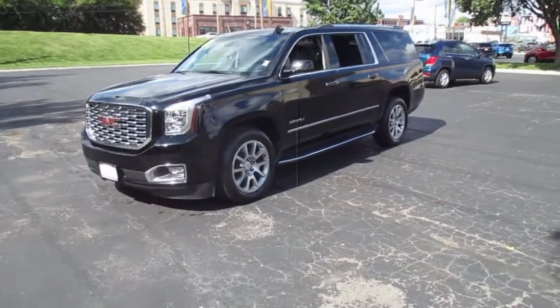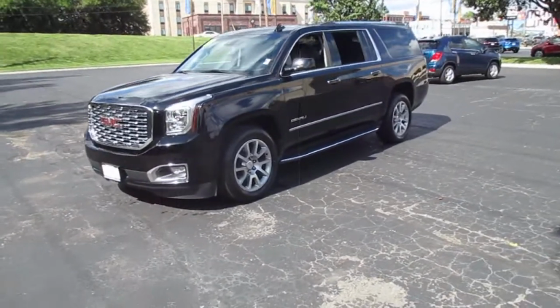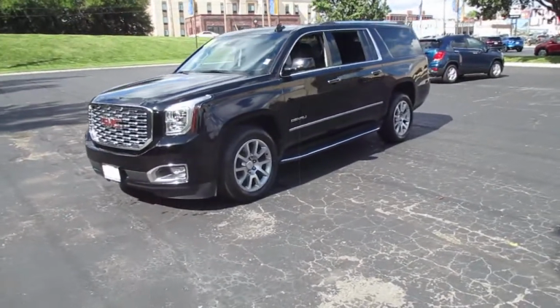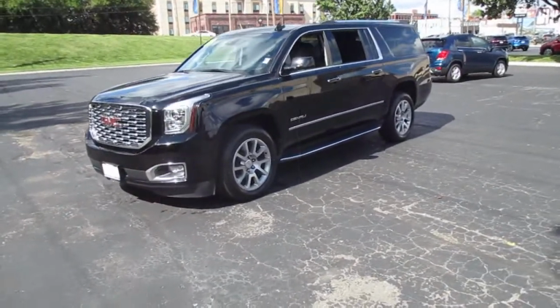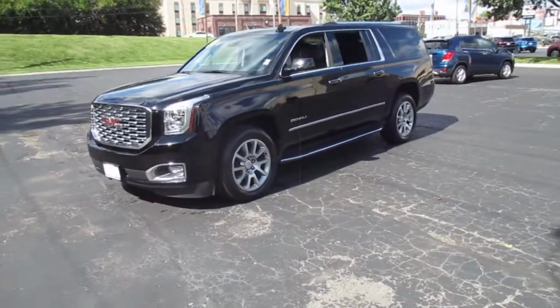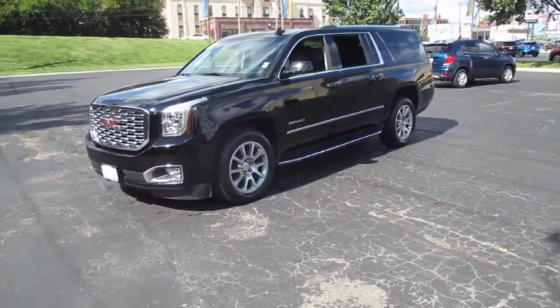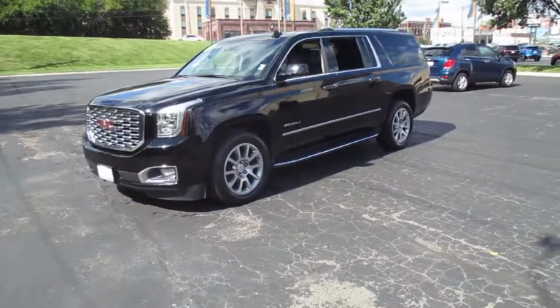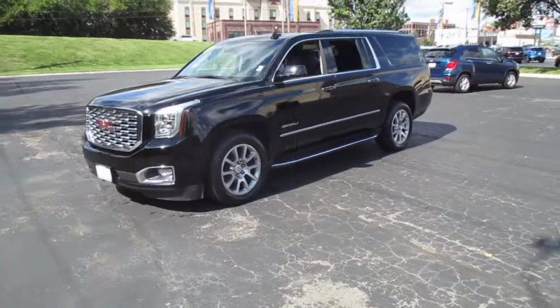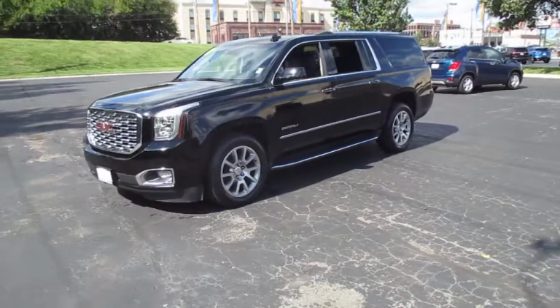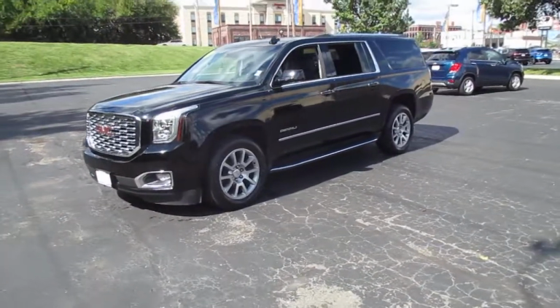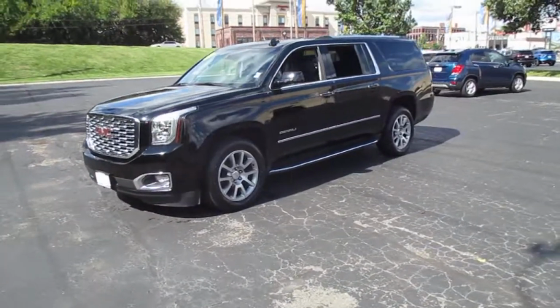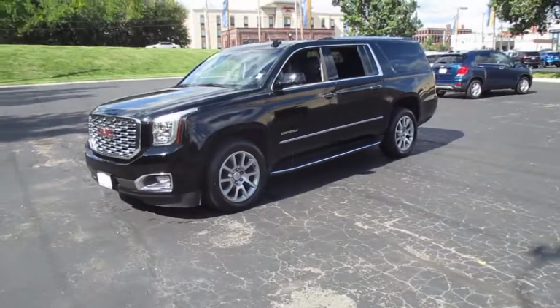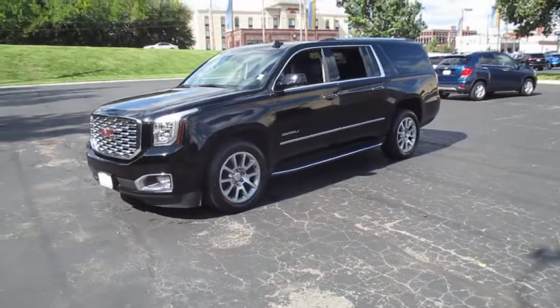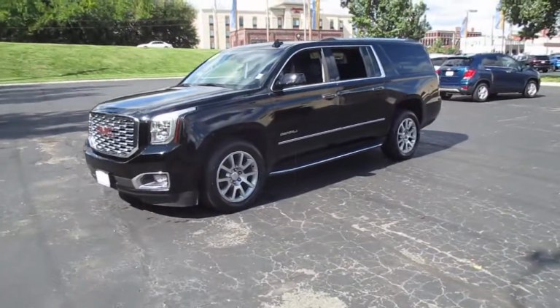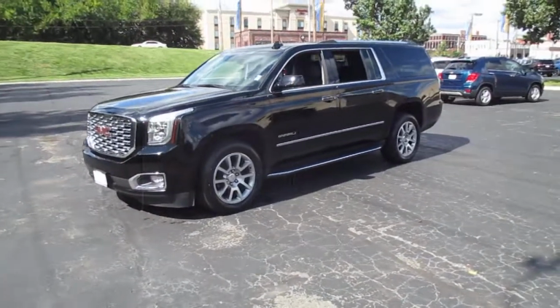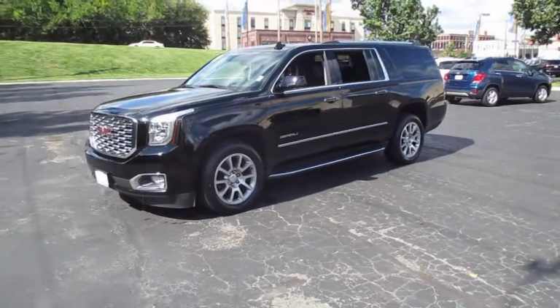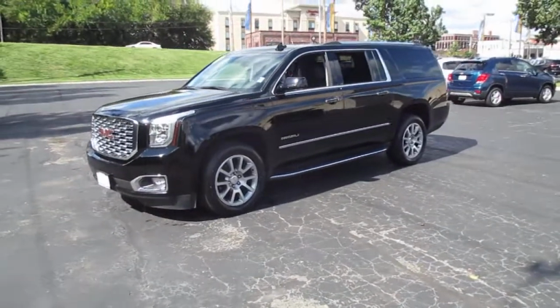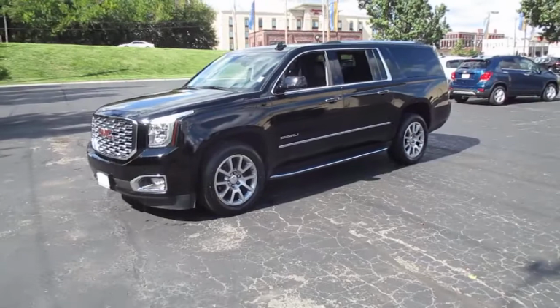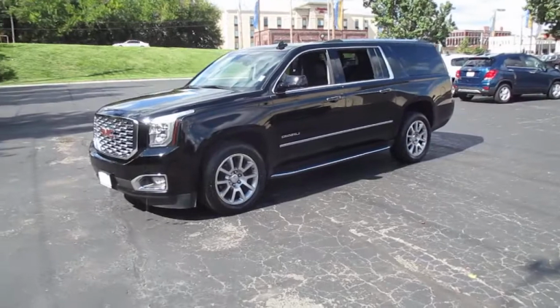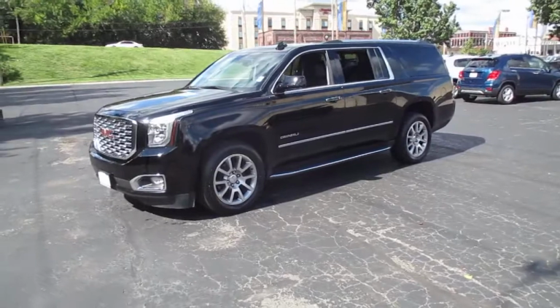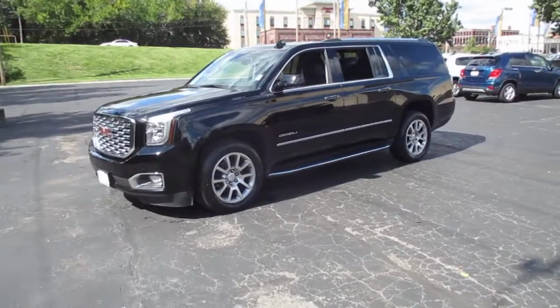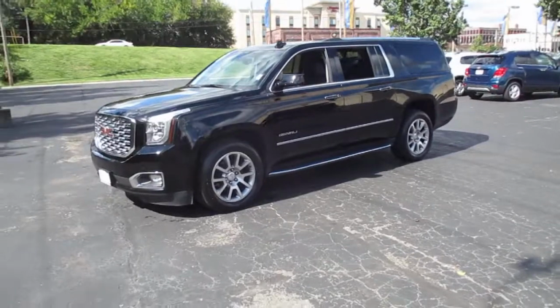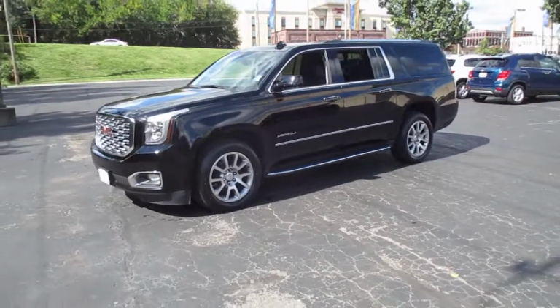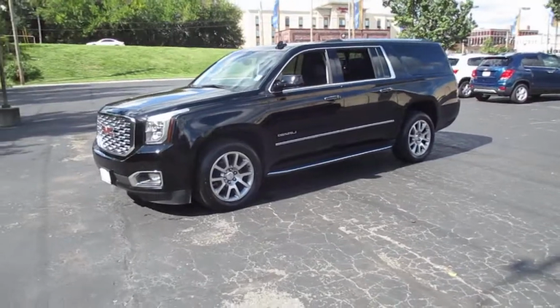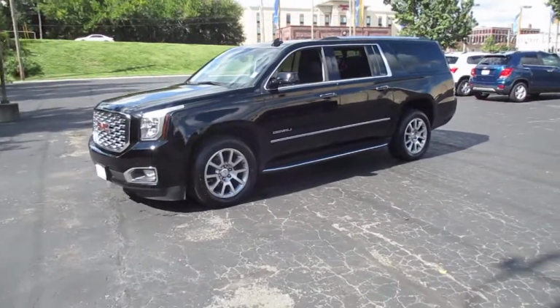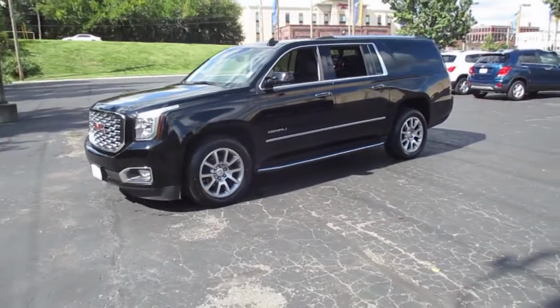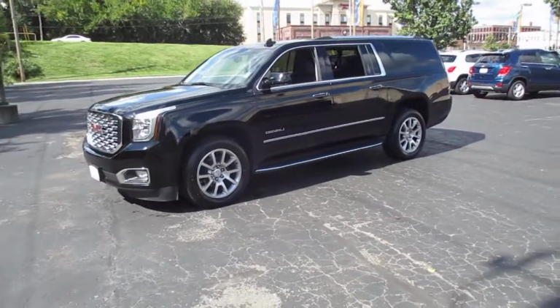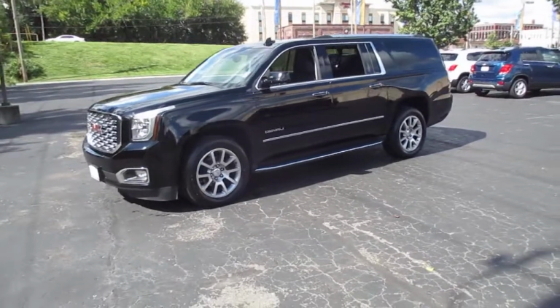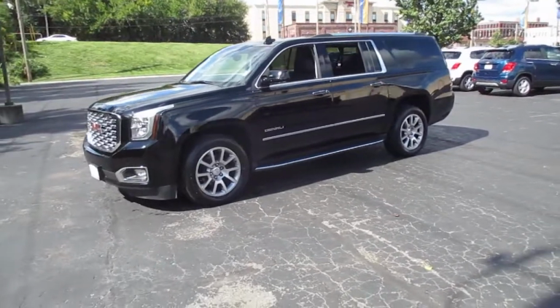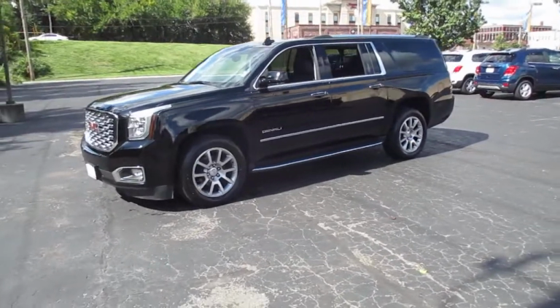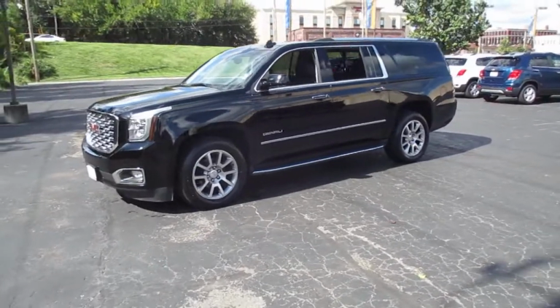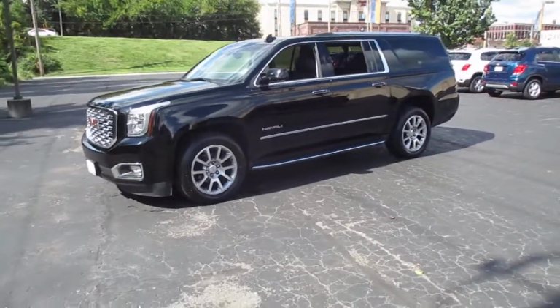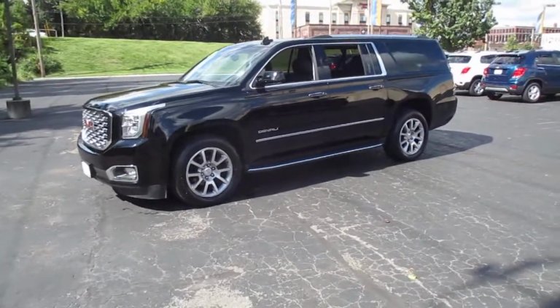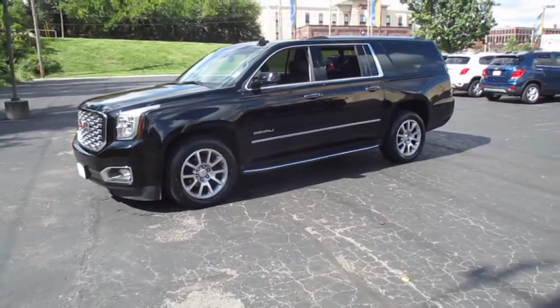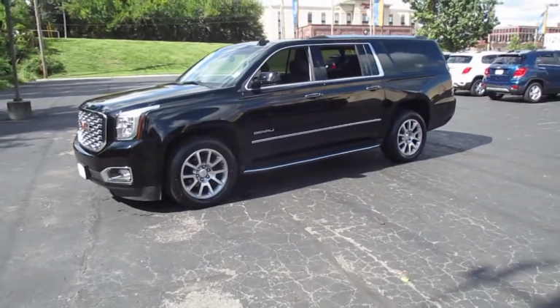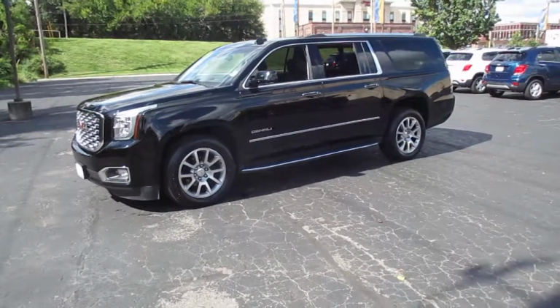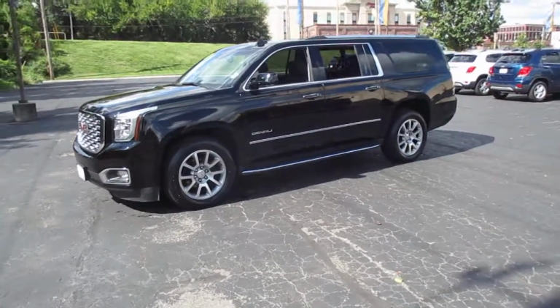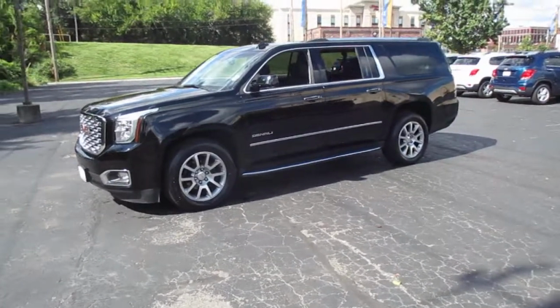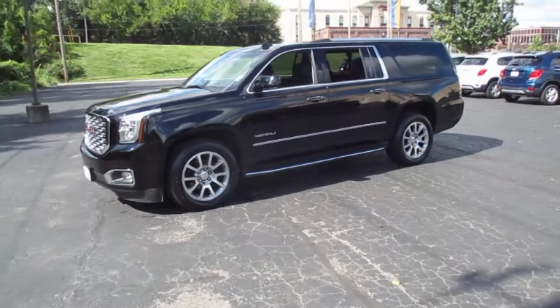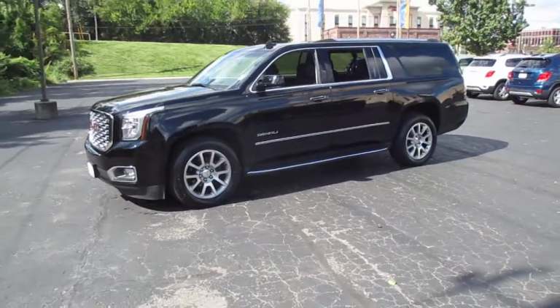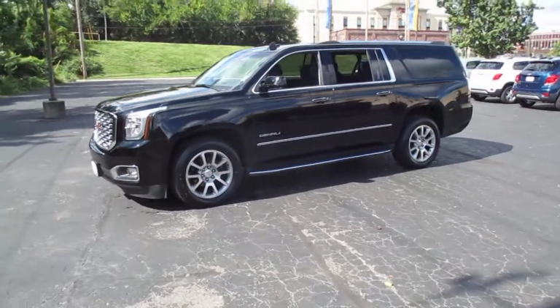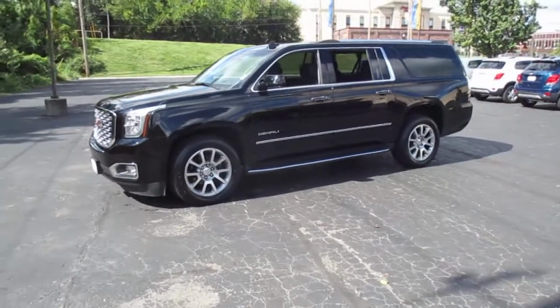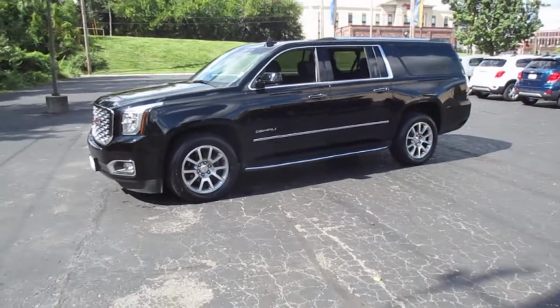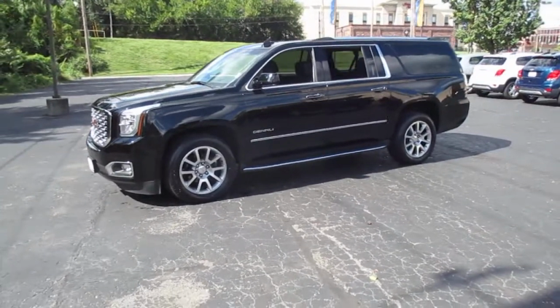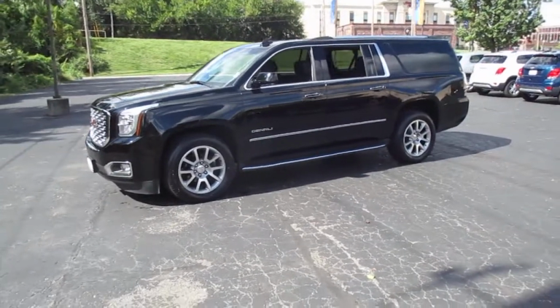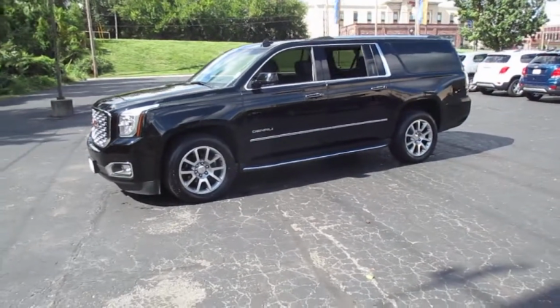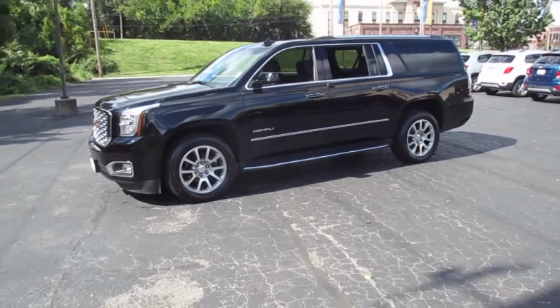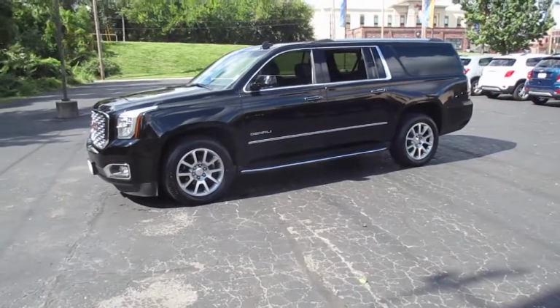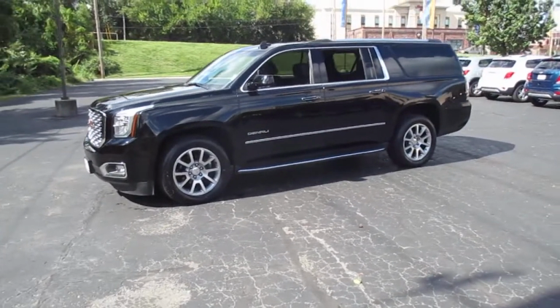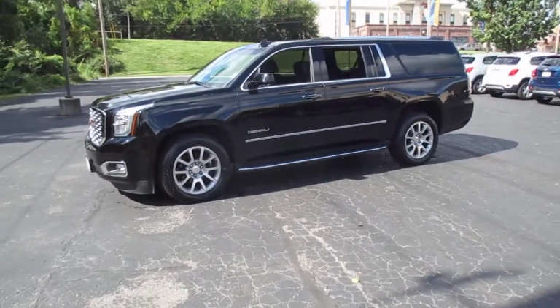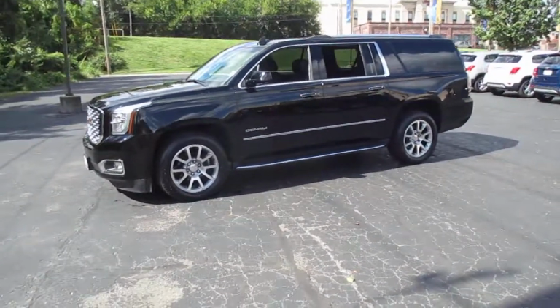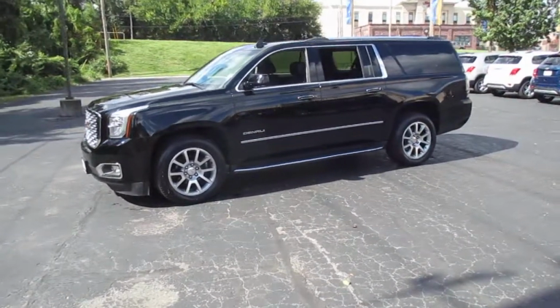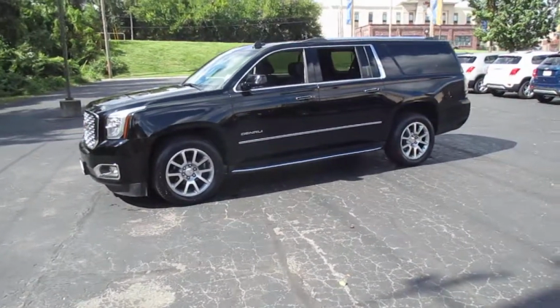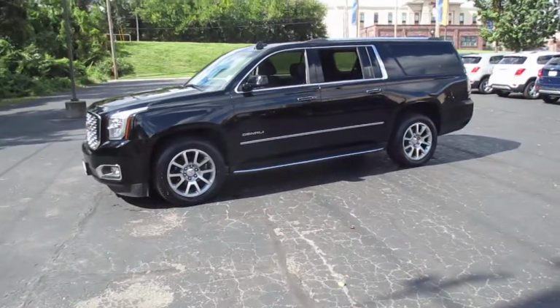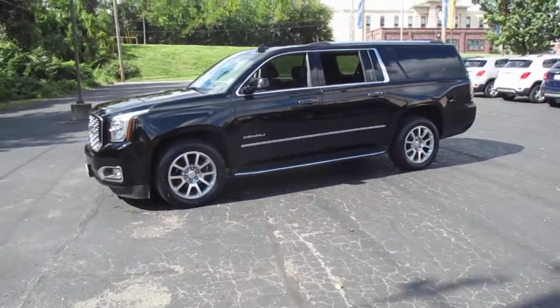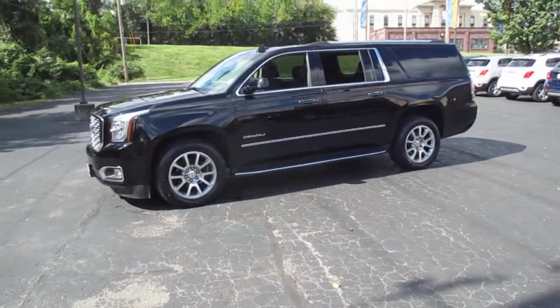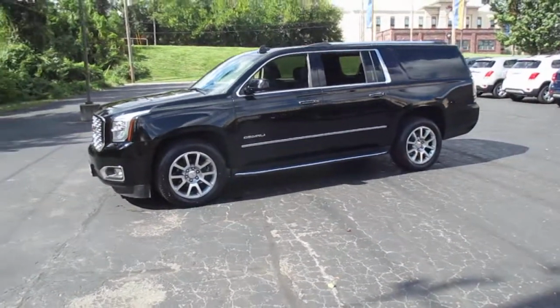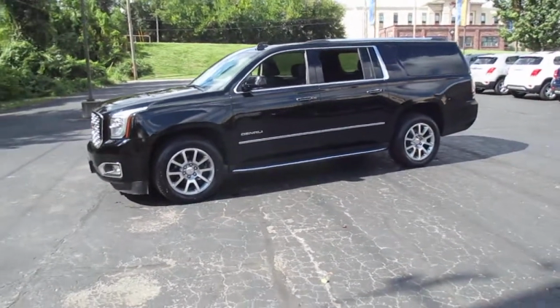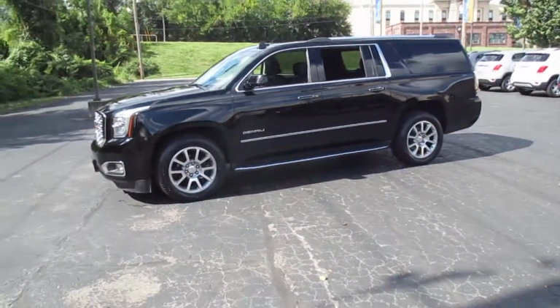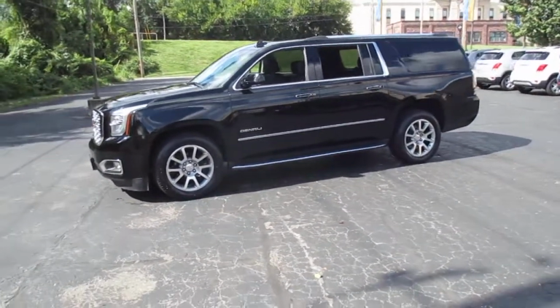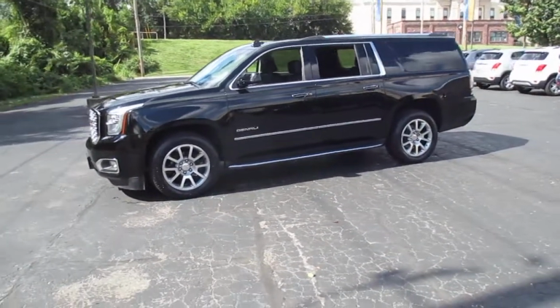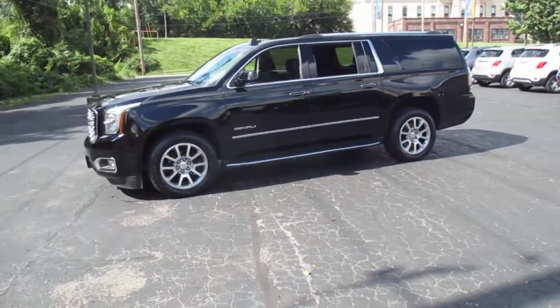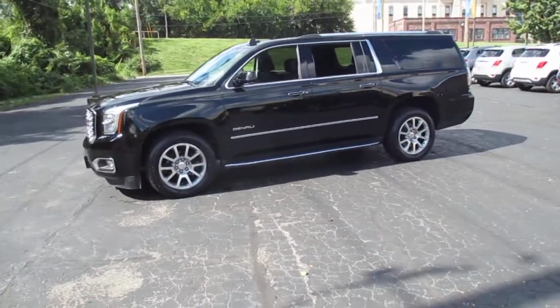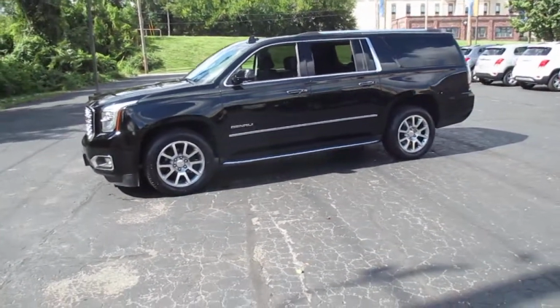Four wheel drive for winter driving, includes a 6.2 liter V8 engine.